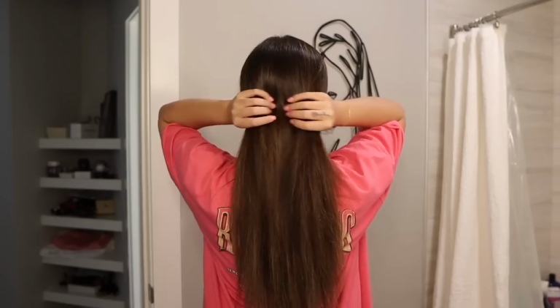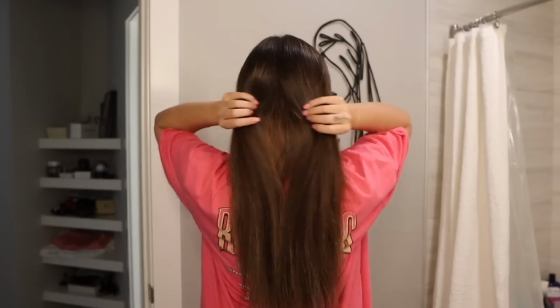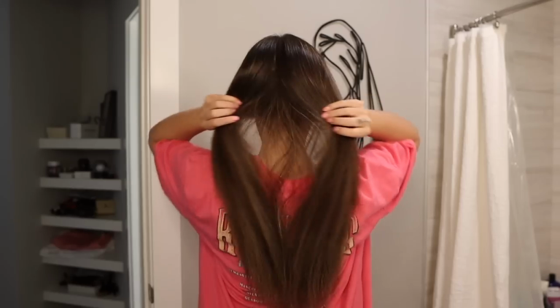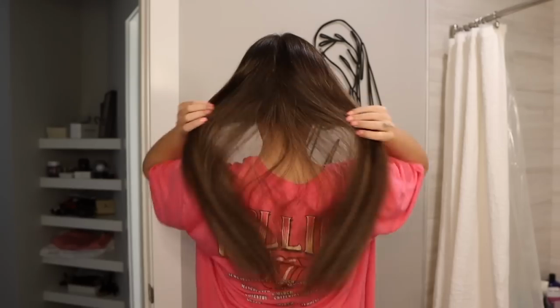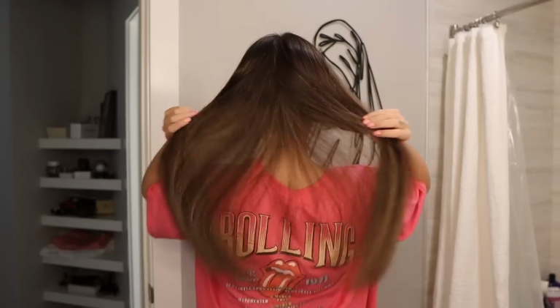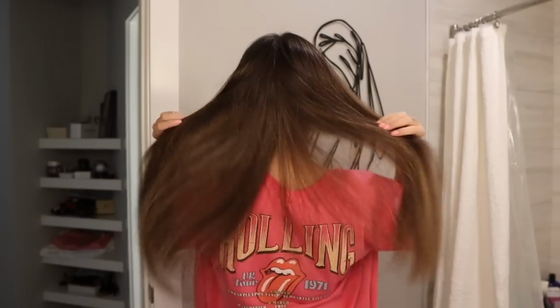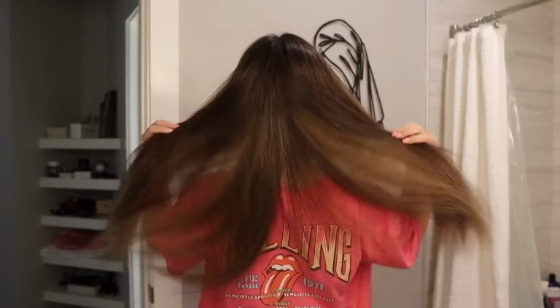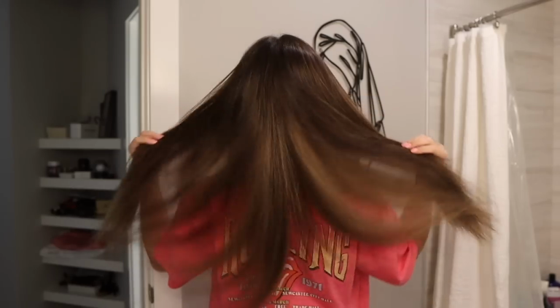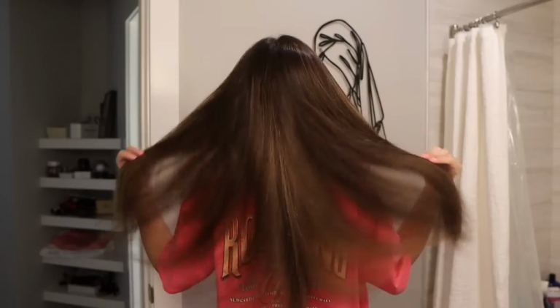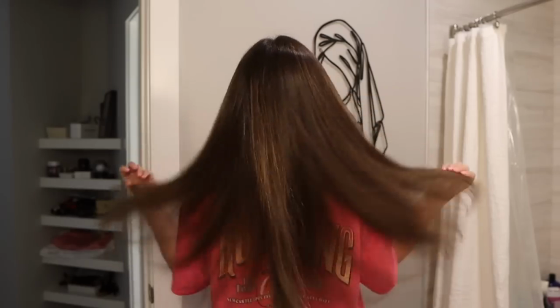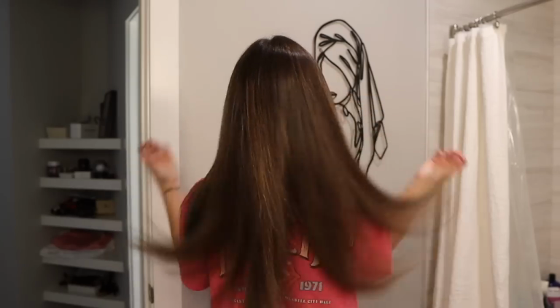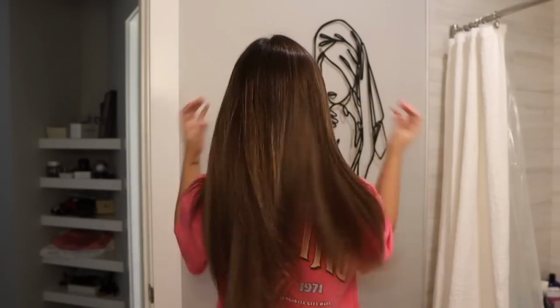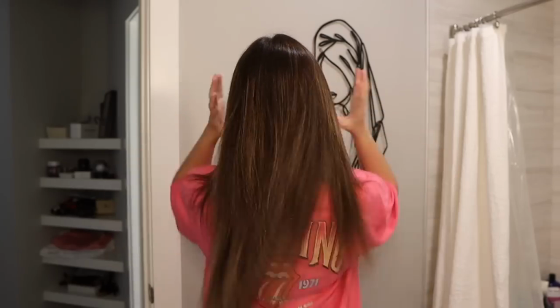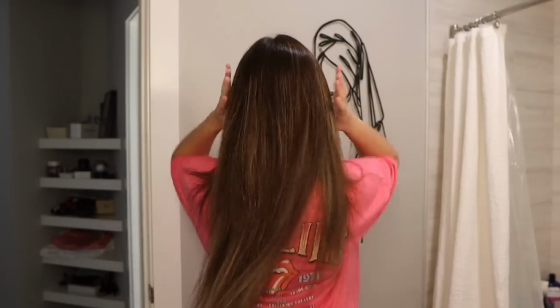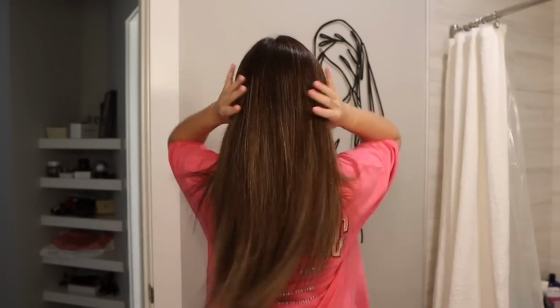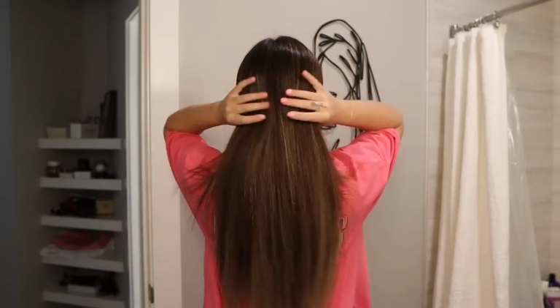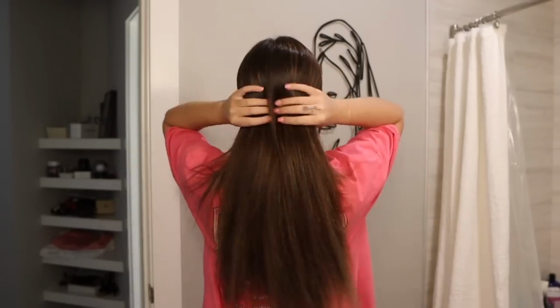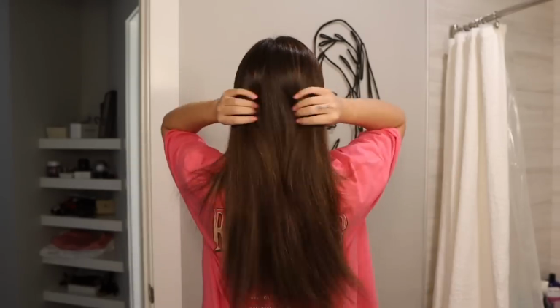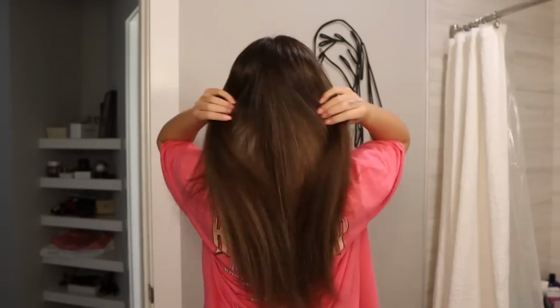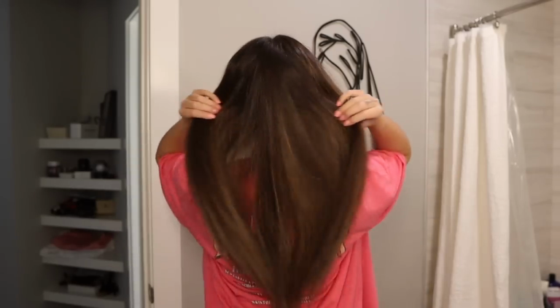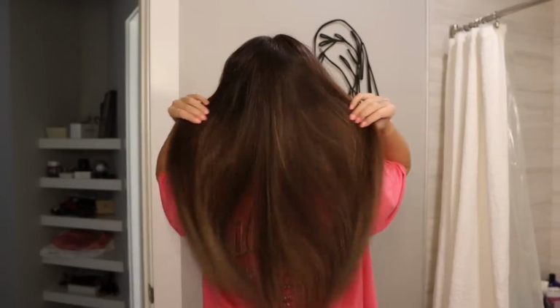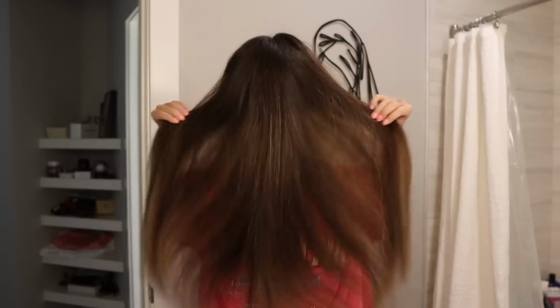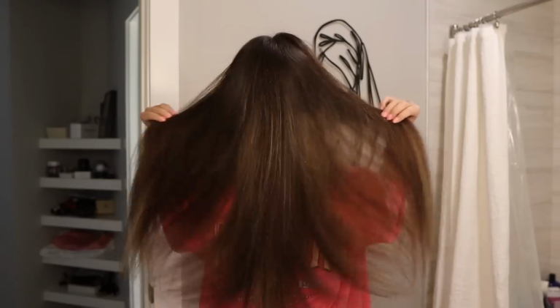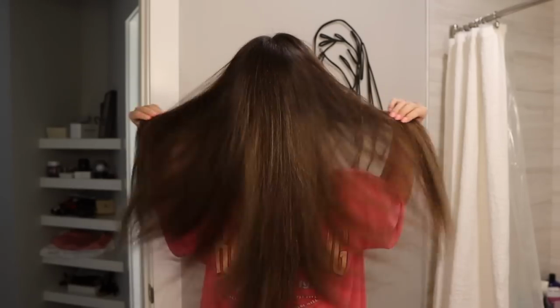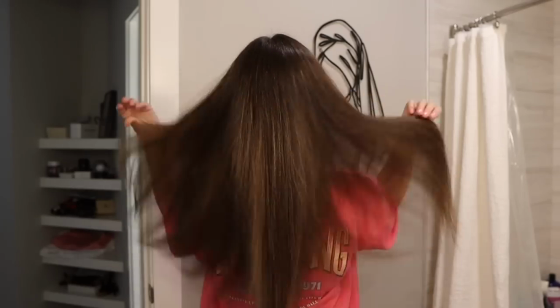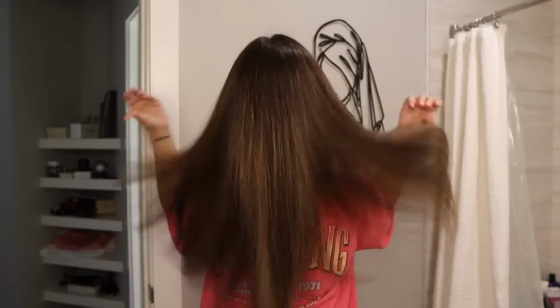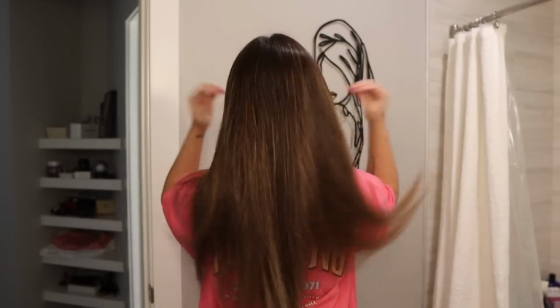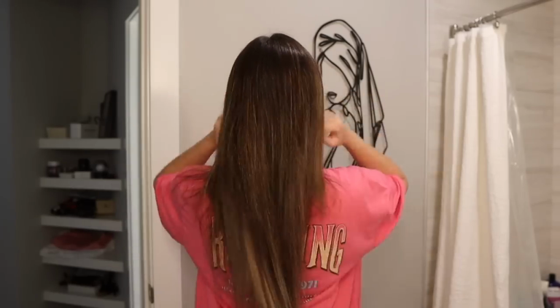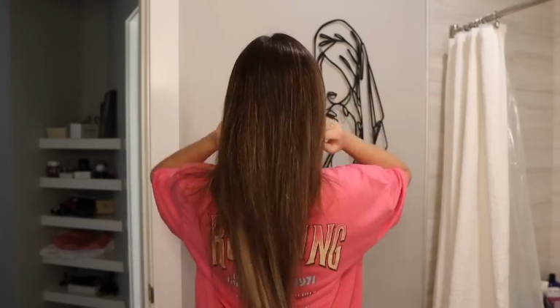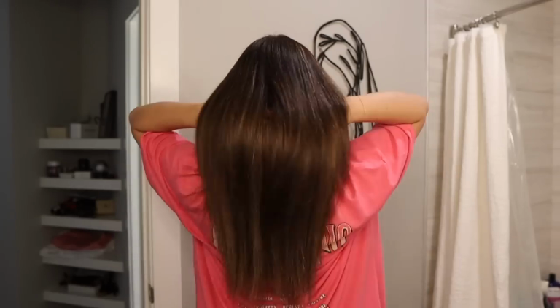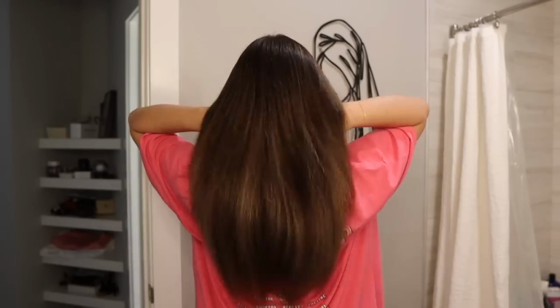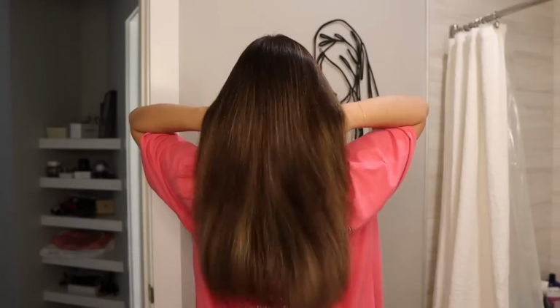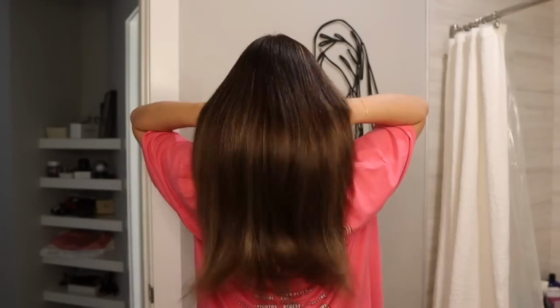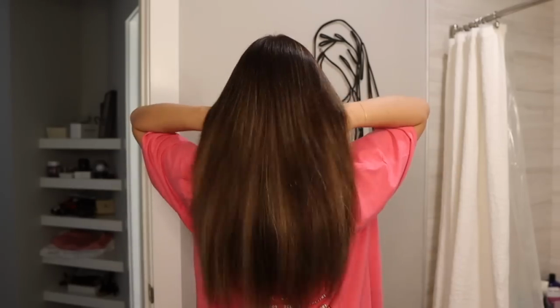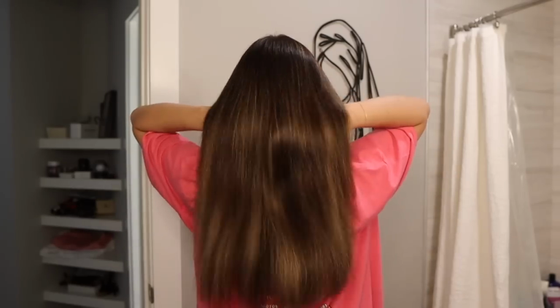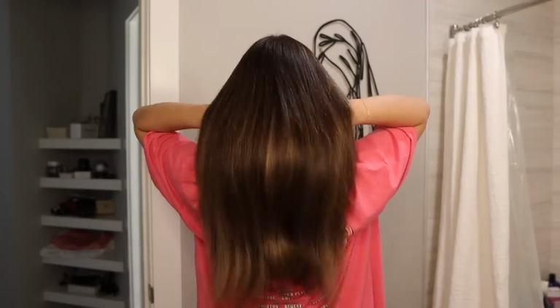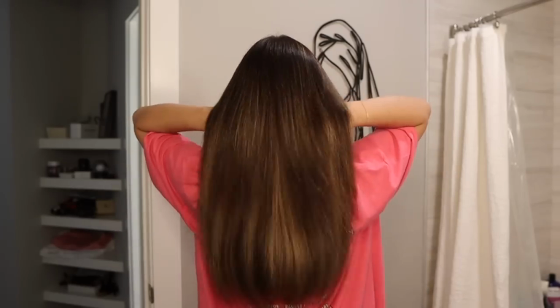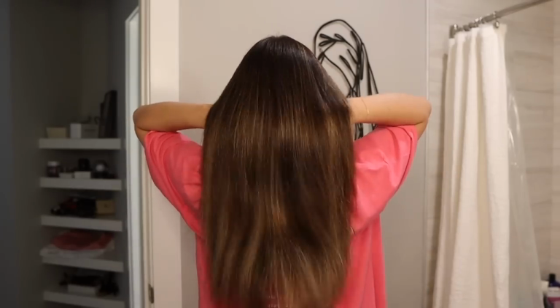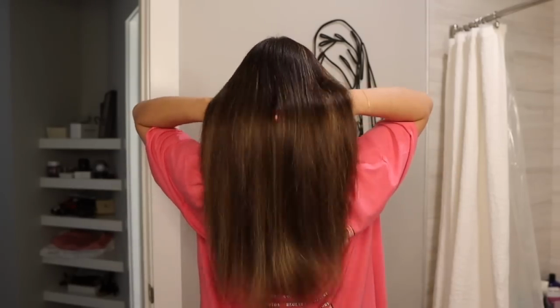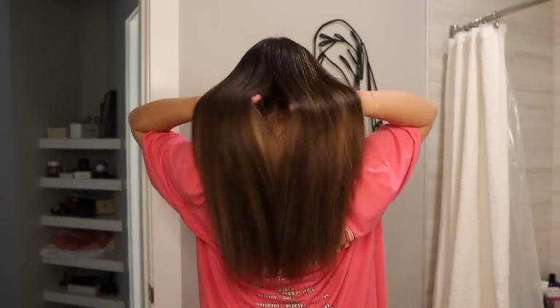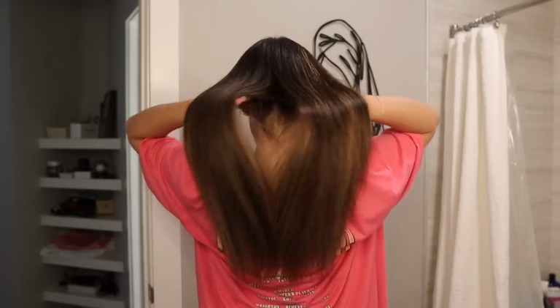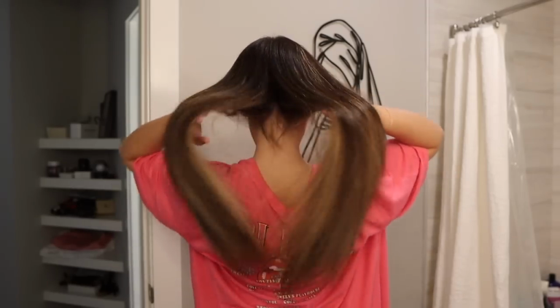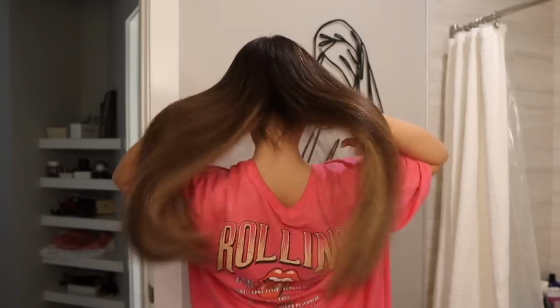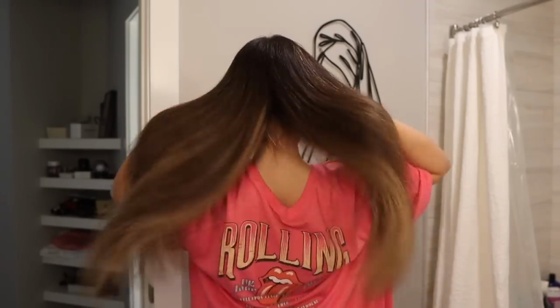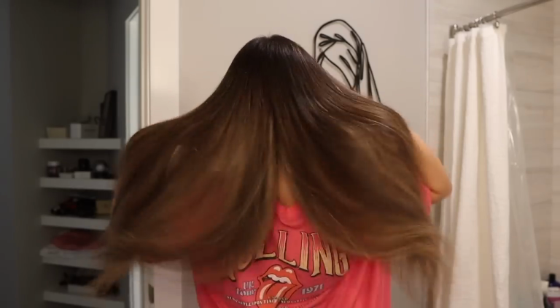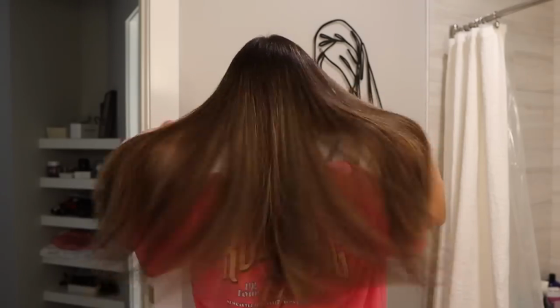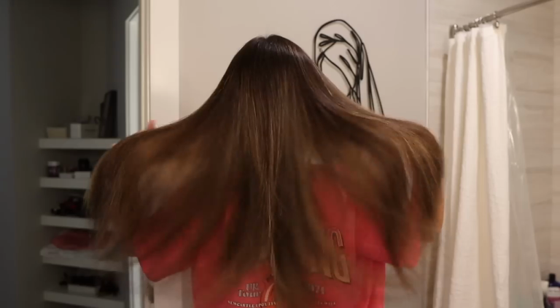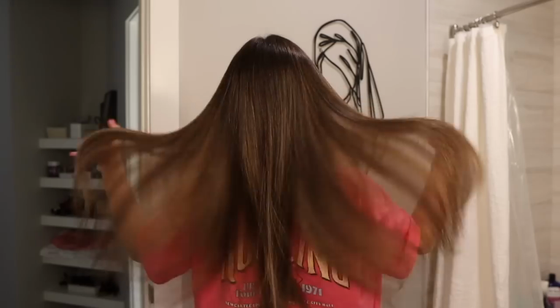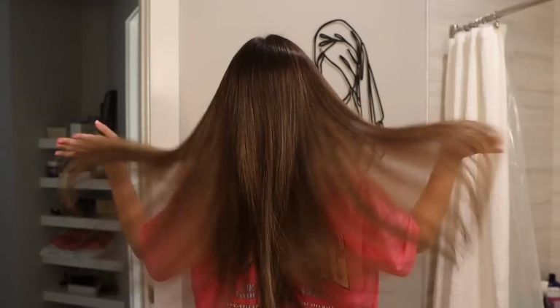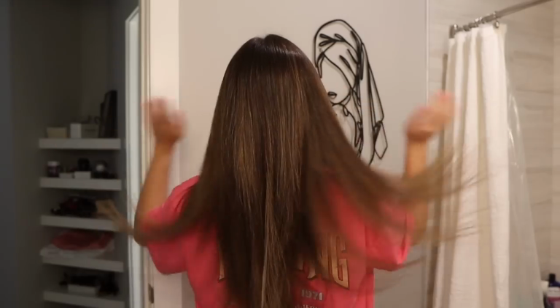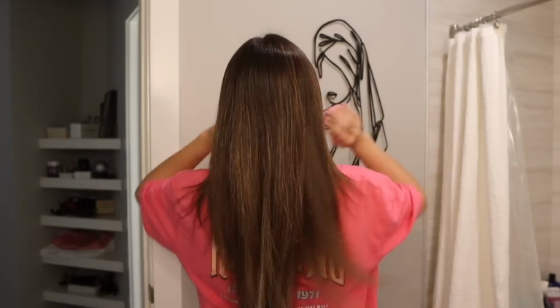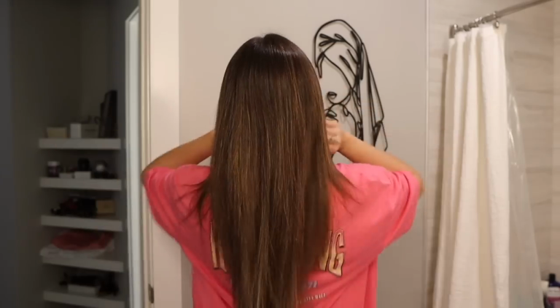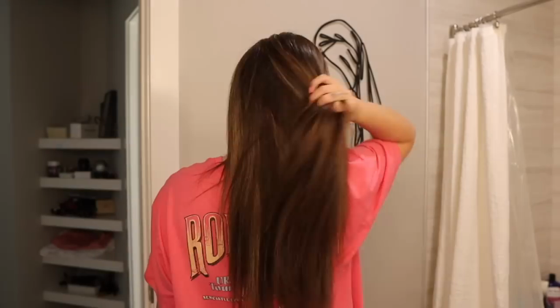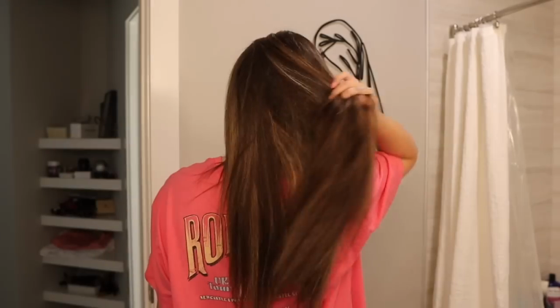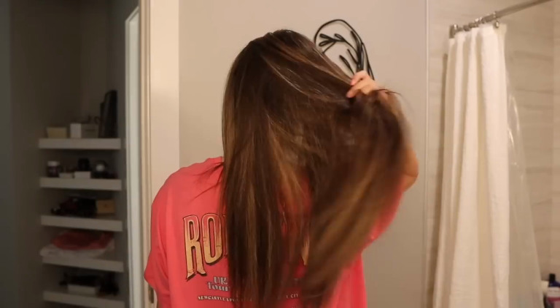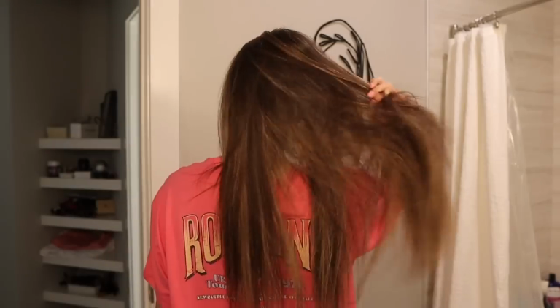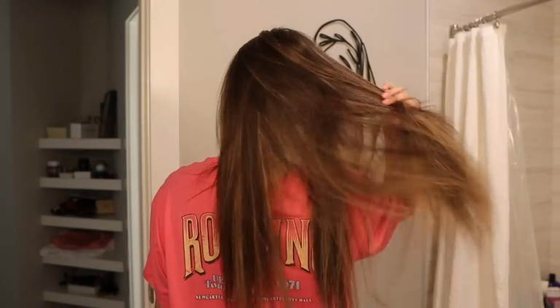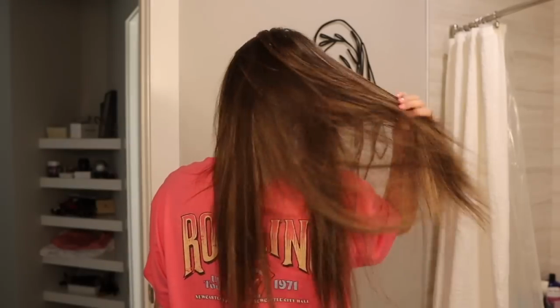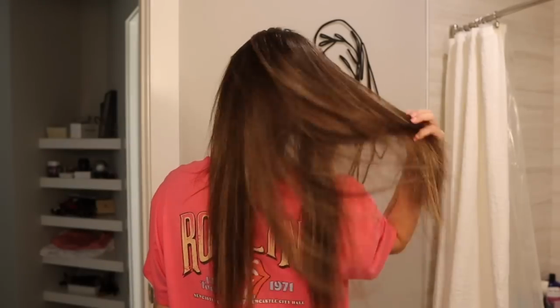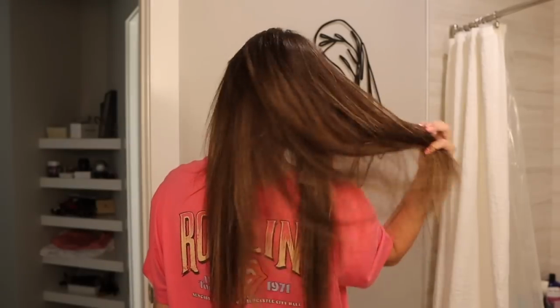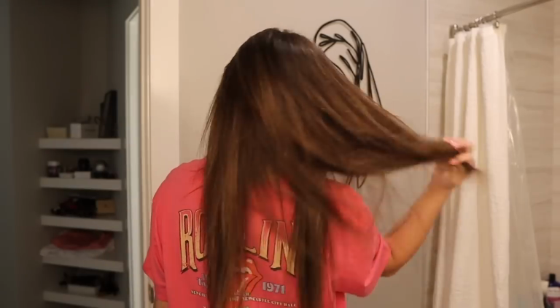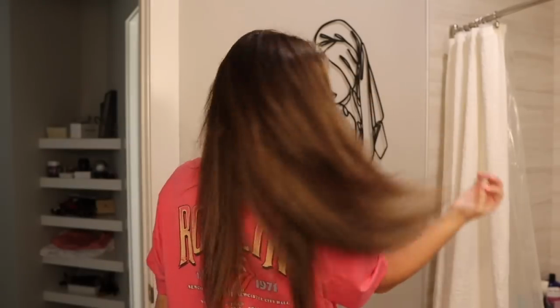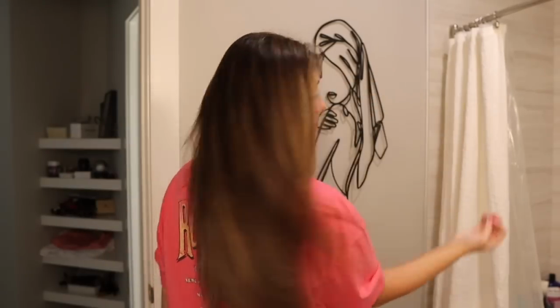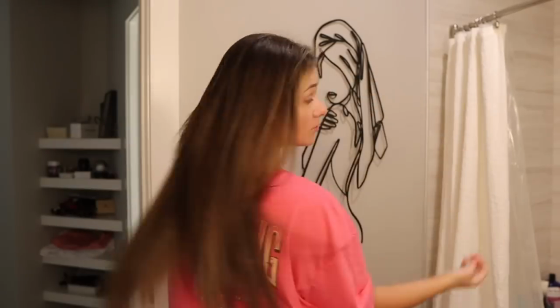And once my hair is dry — look how shiny it looks! I love it. It feels so nice and soft, and I am ready to get ready for the day.